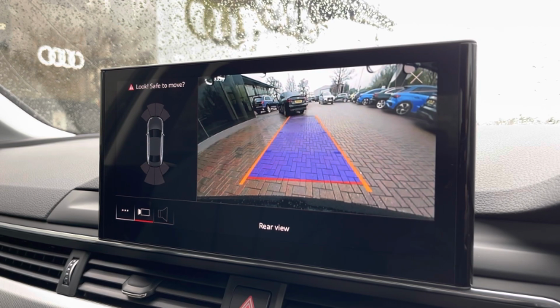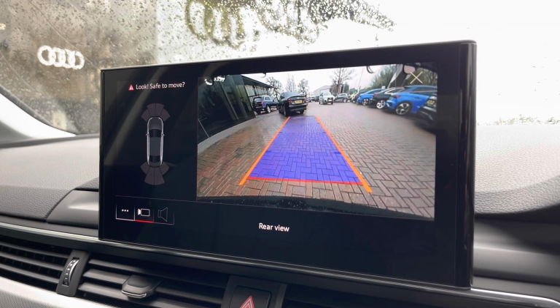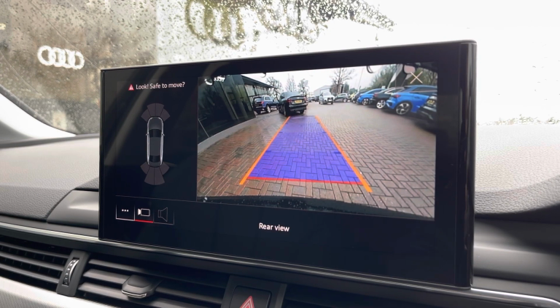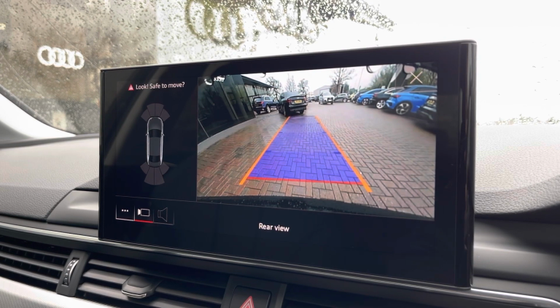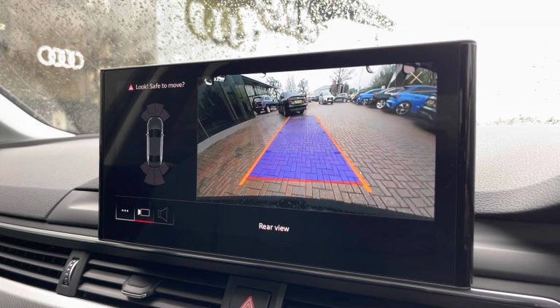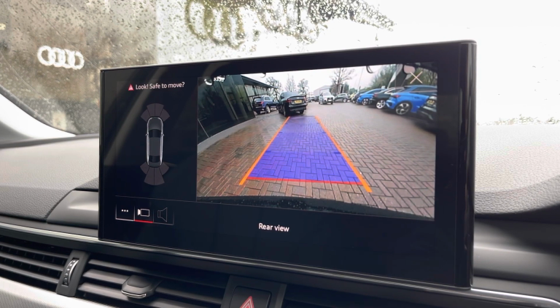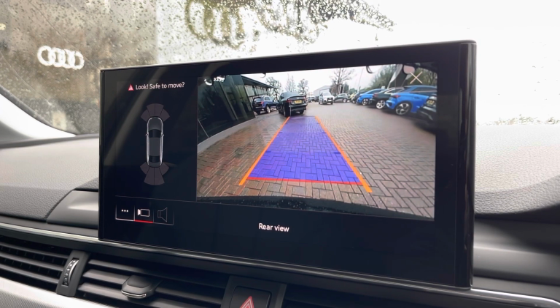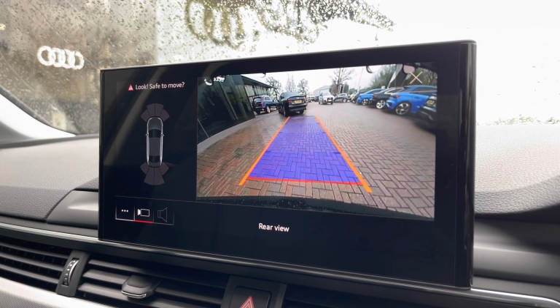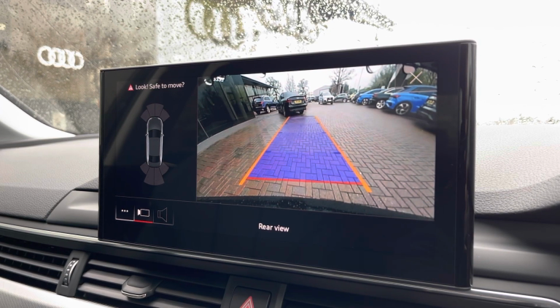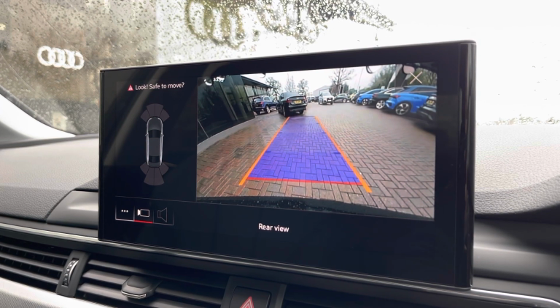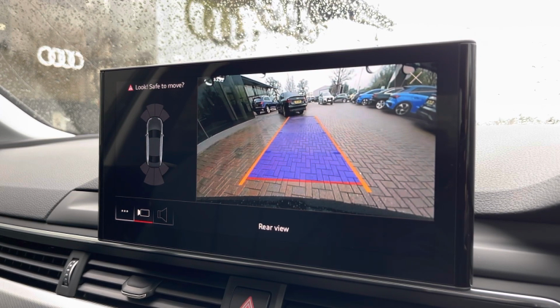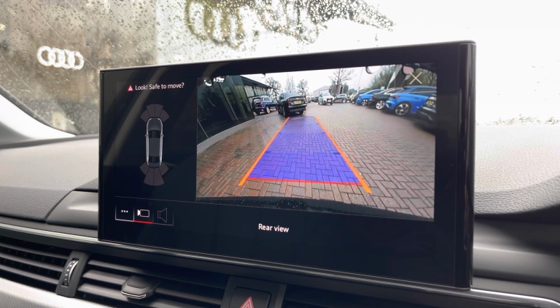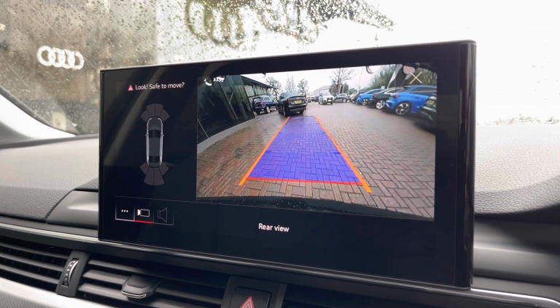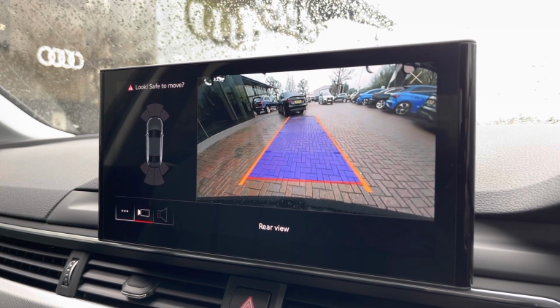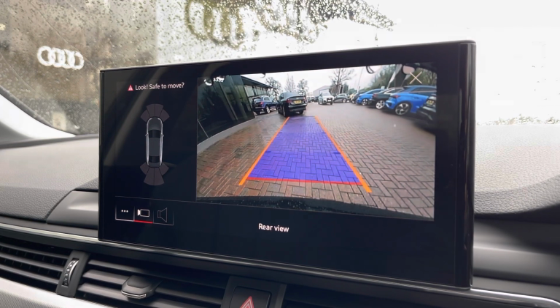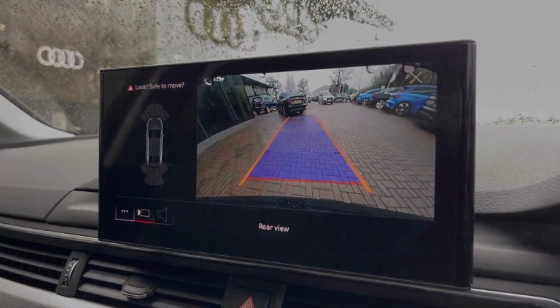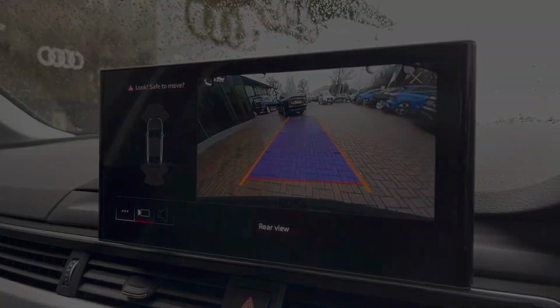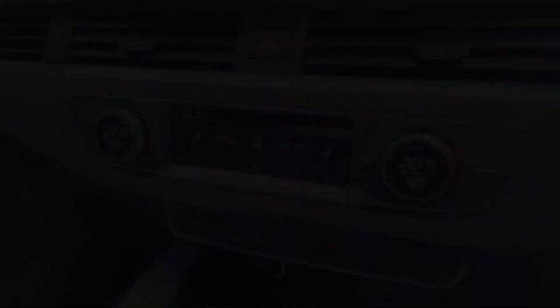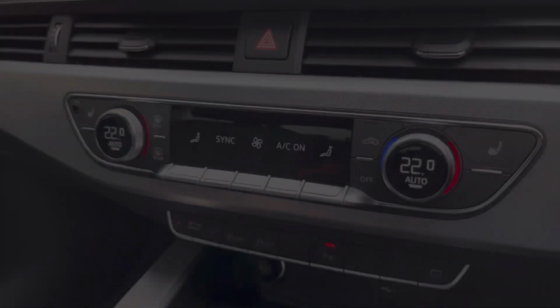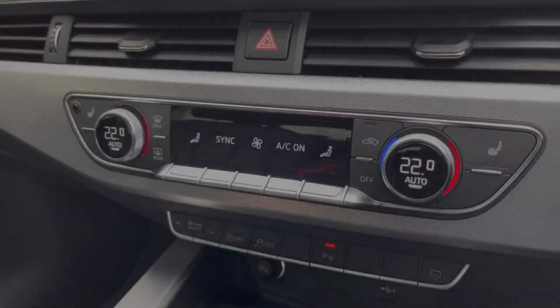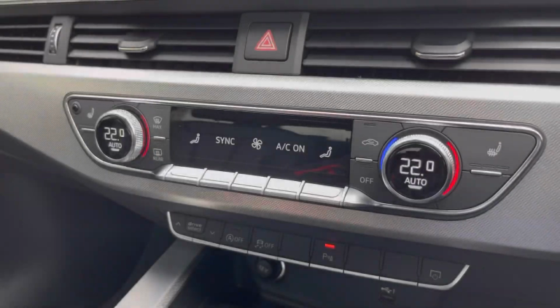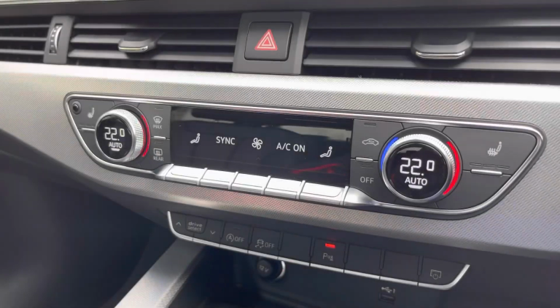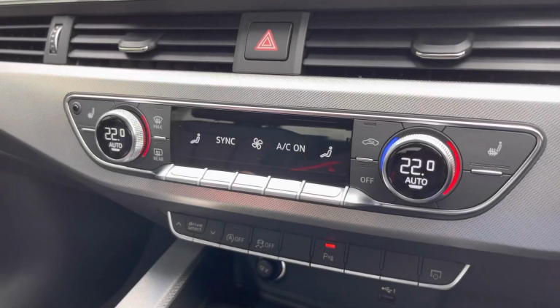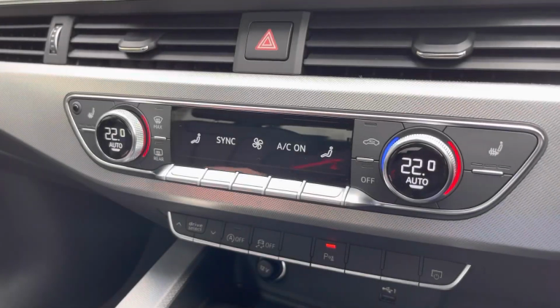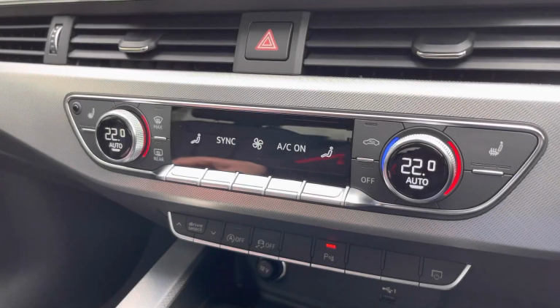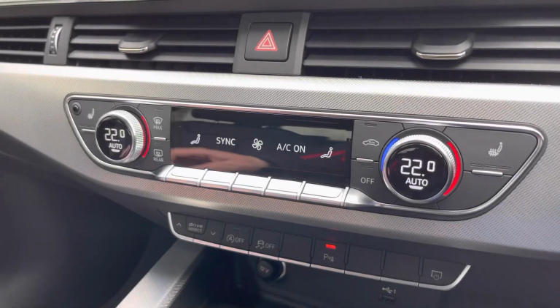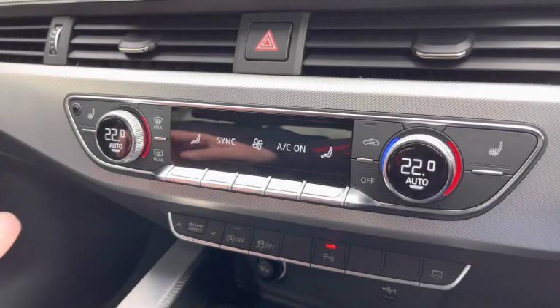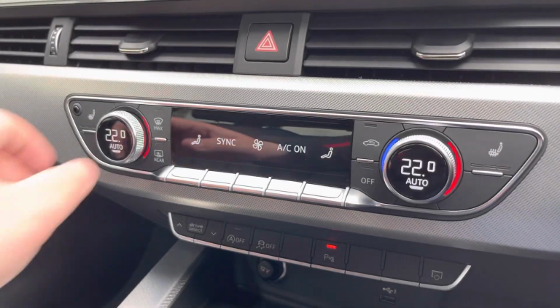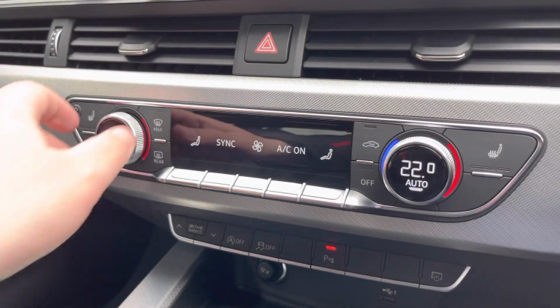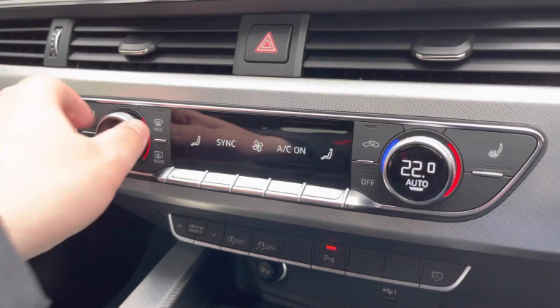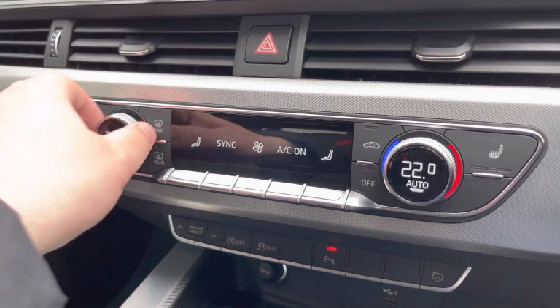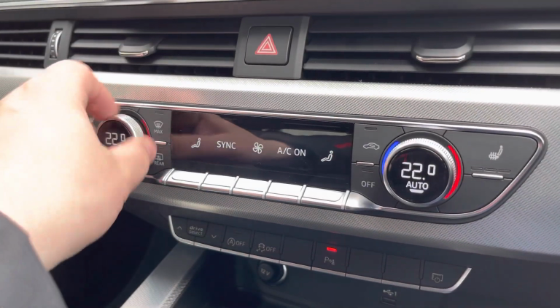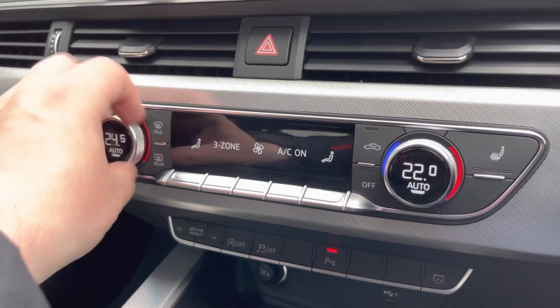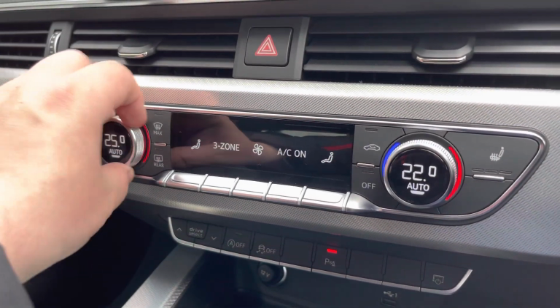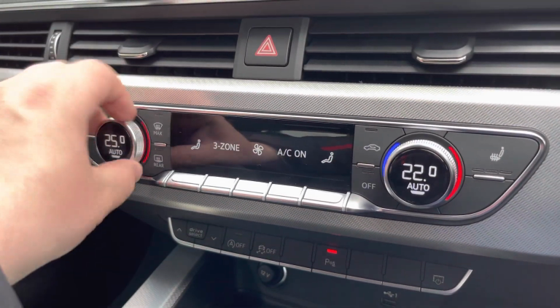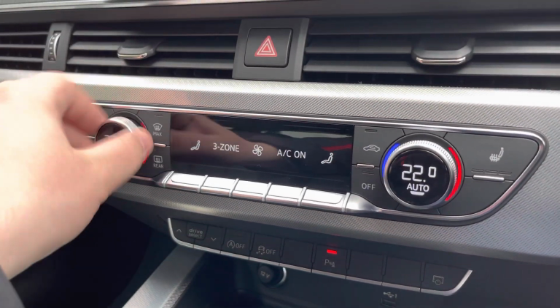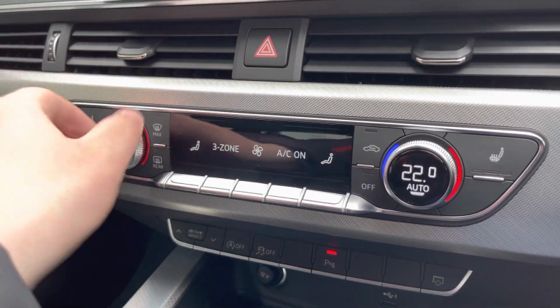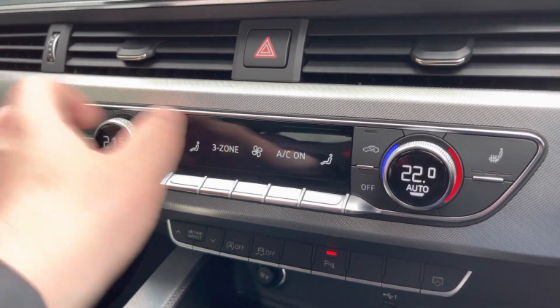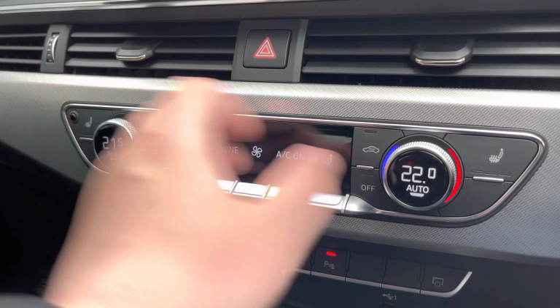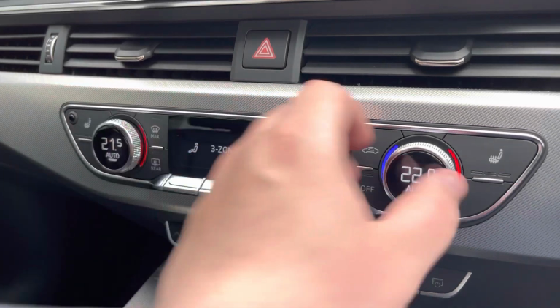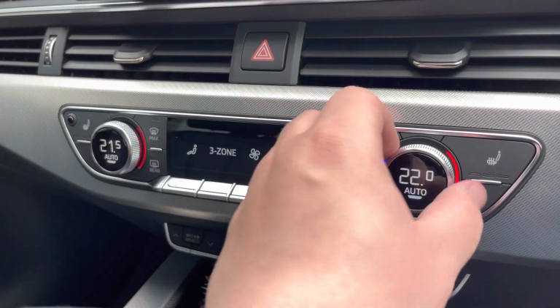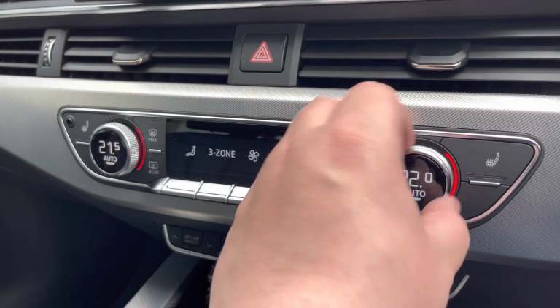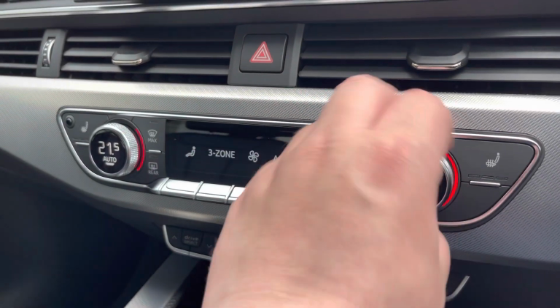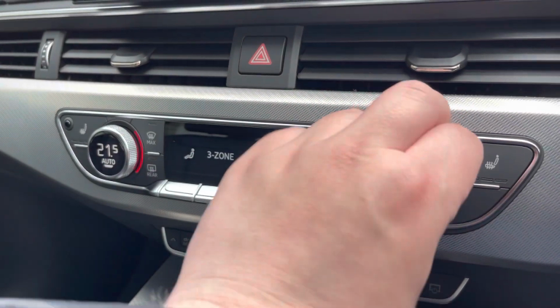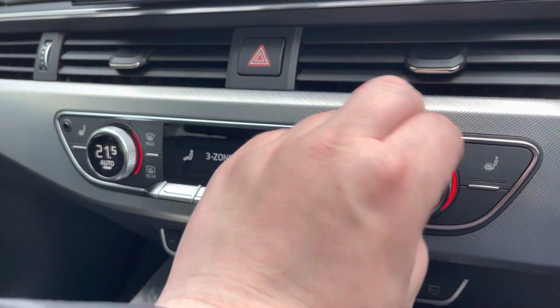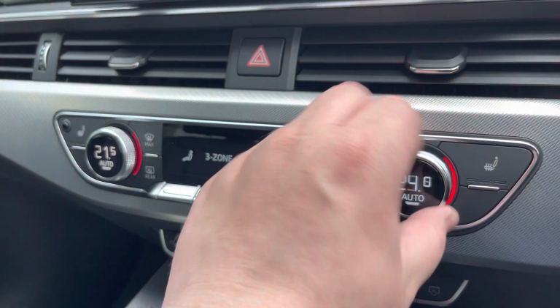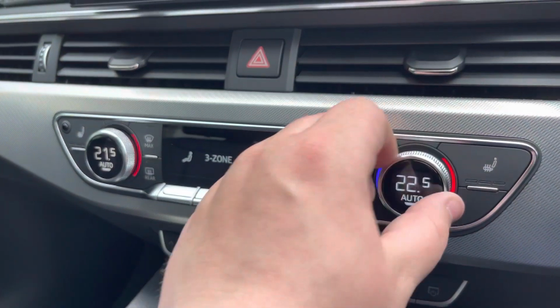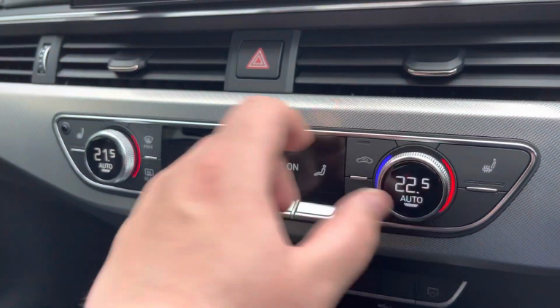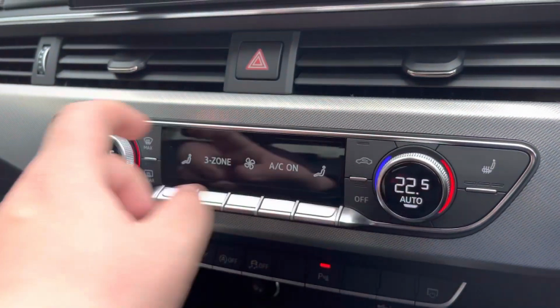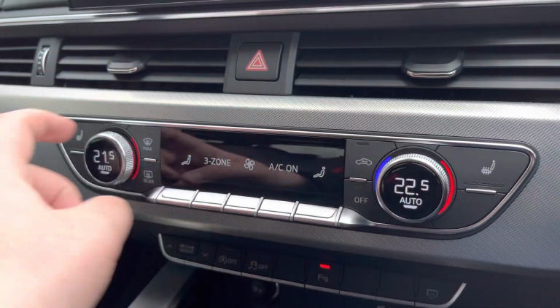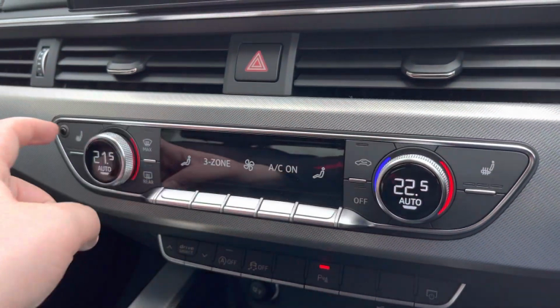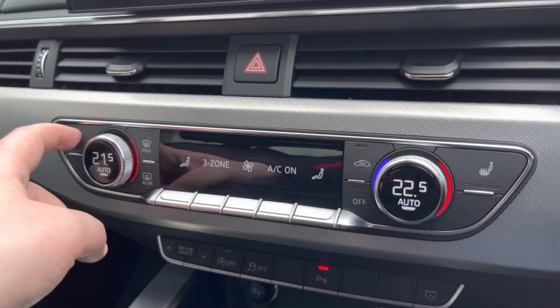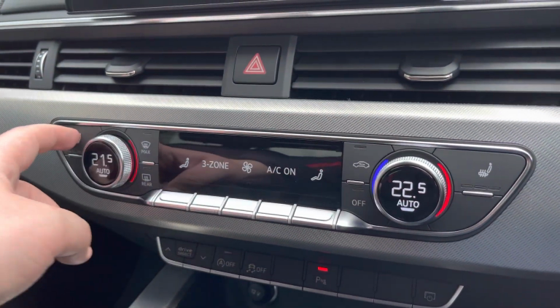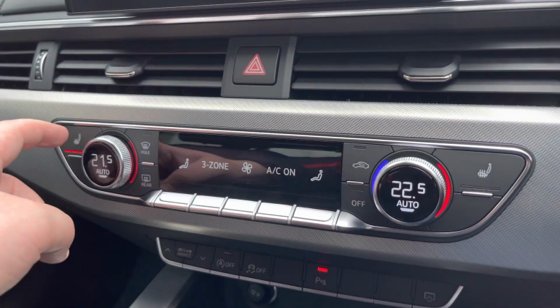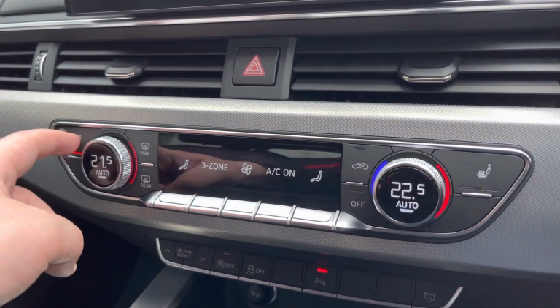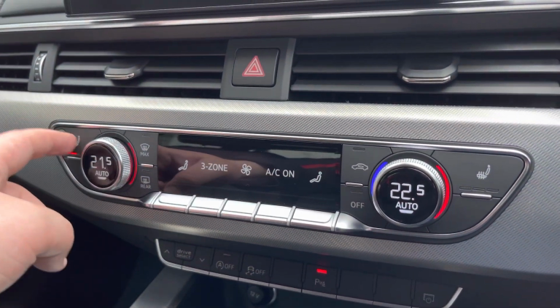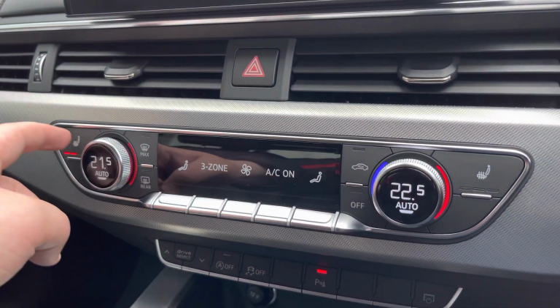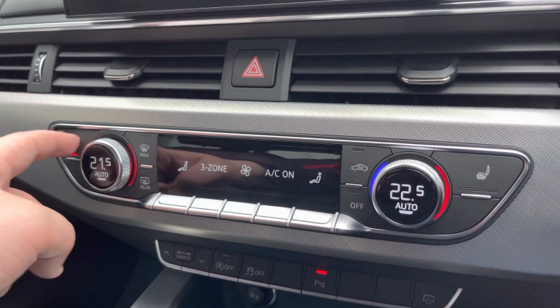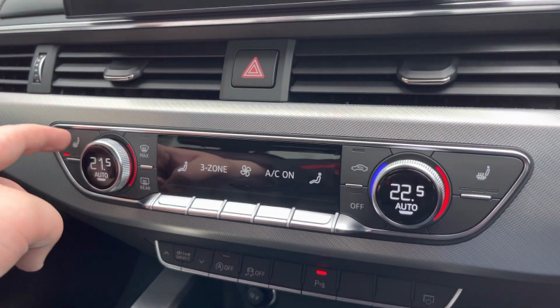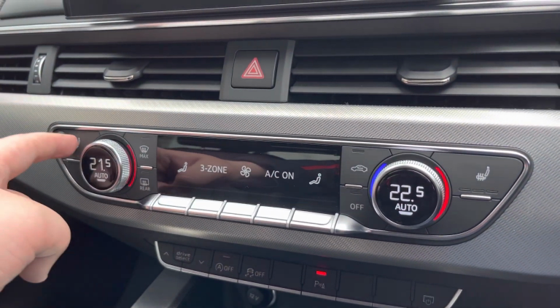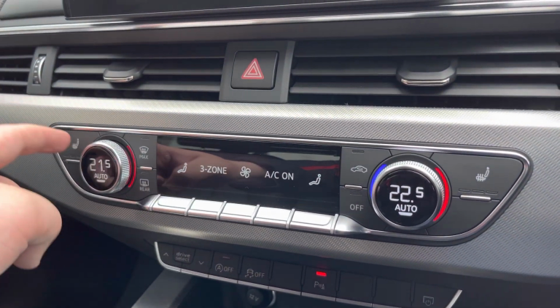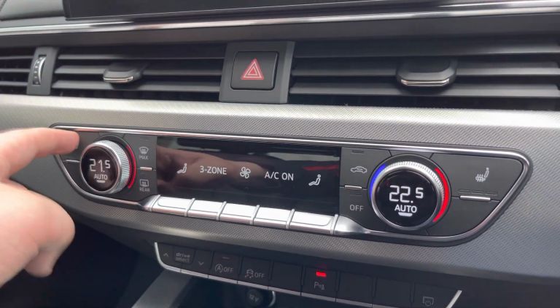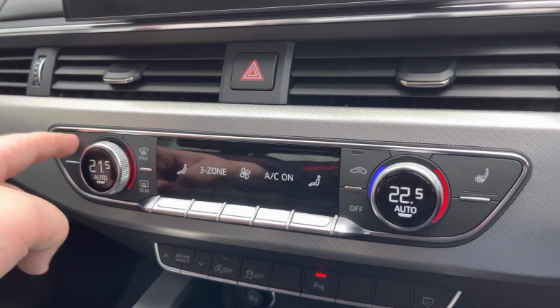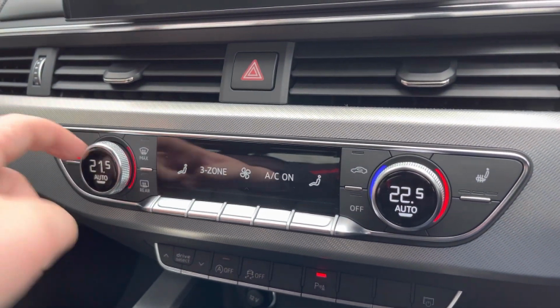Moving down now, we'd have the 3-zone climate control, which can be set just for the driver, passenger, and rear passengers, with heated front seats also included as well.